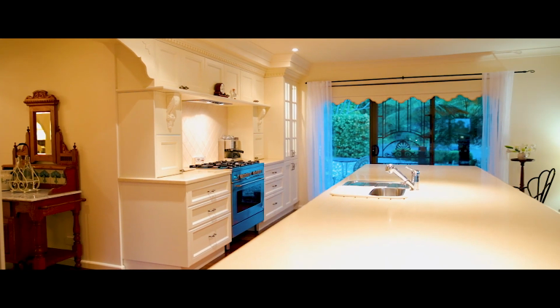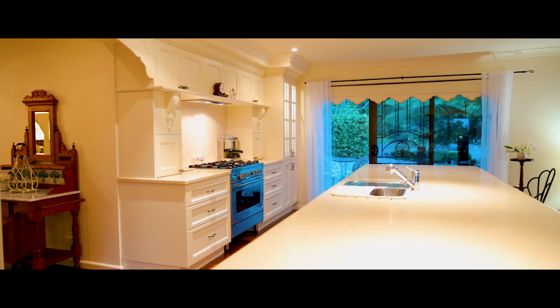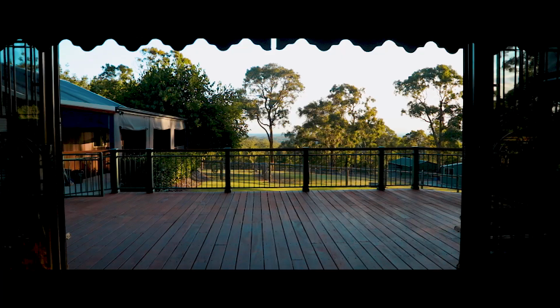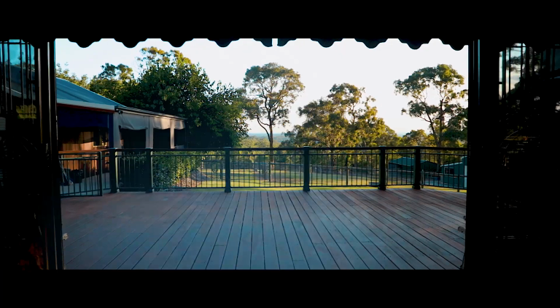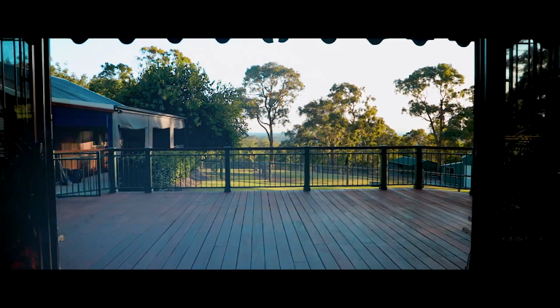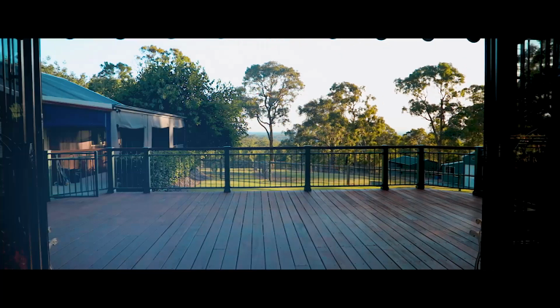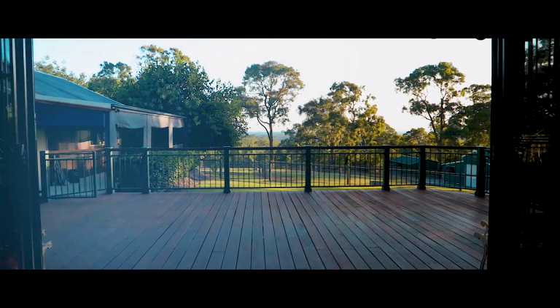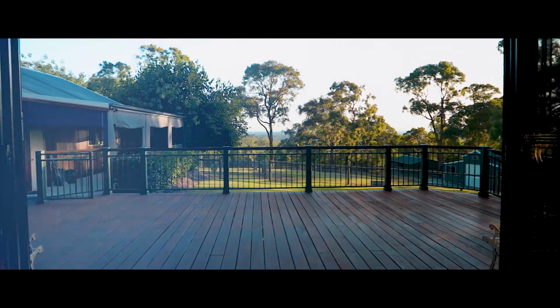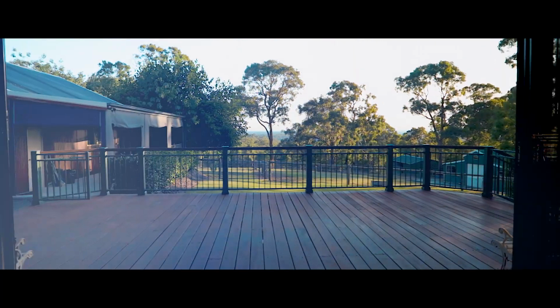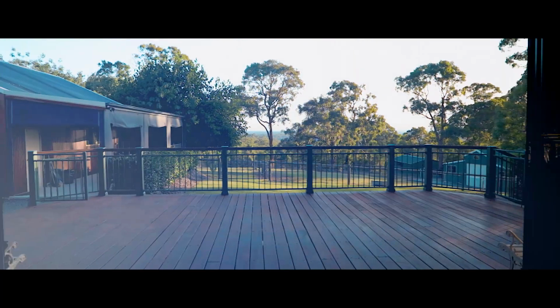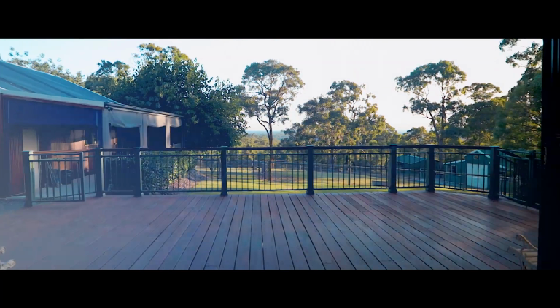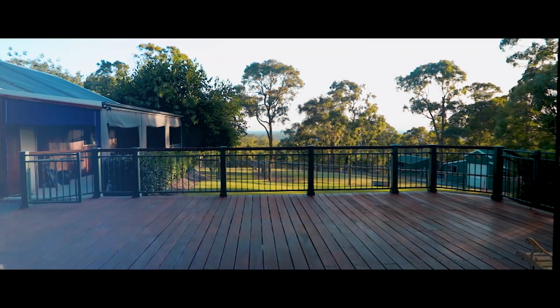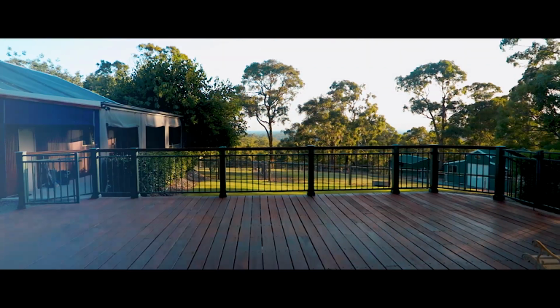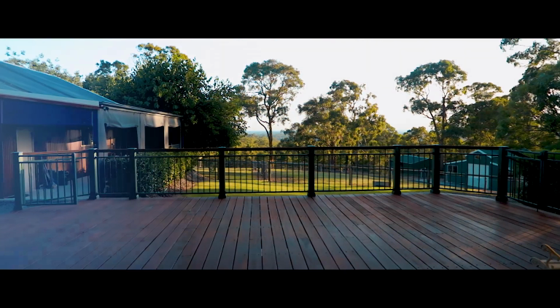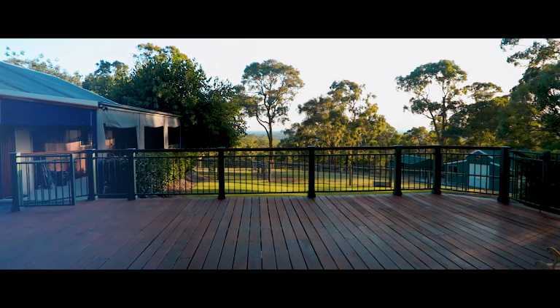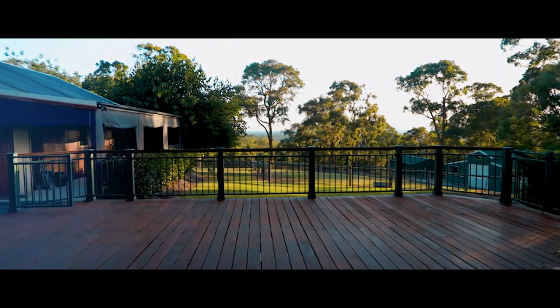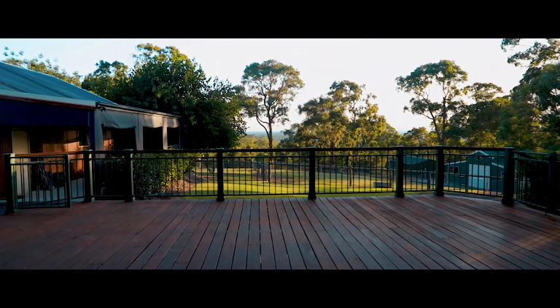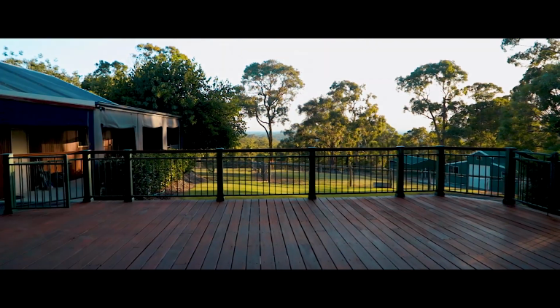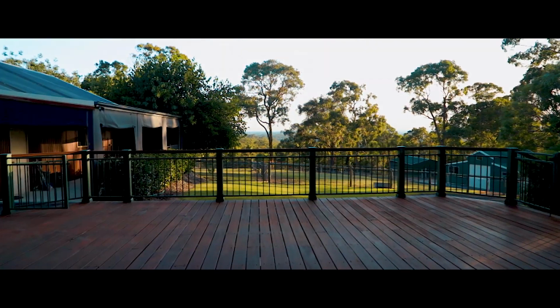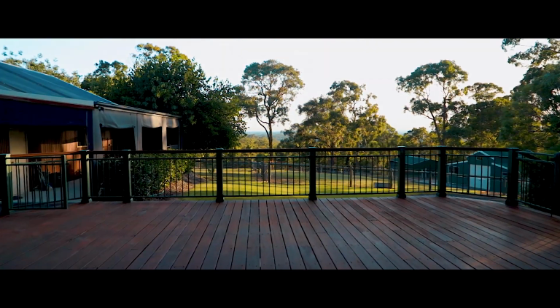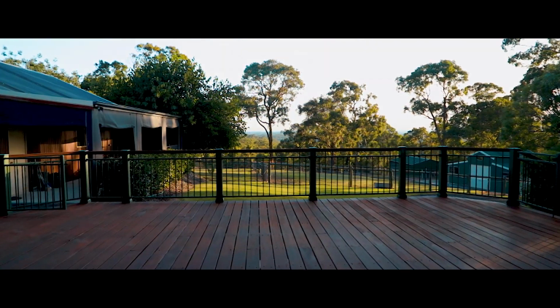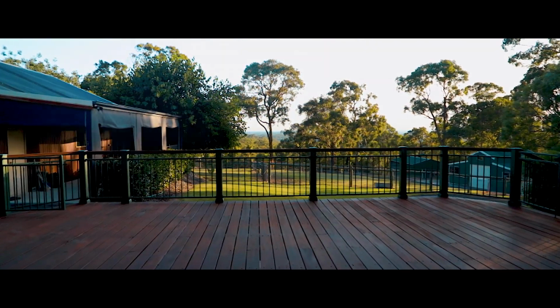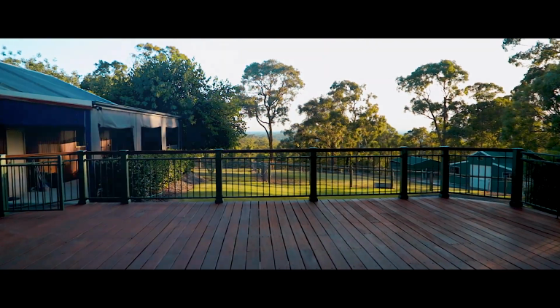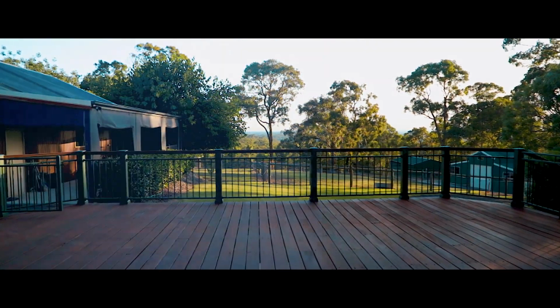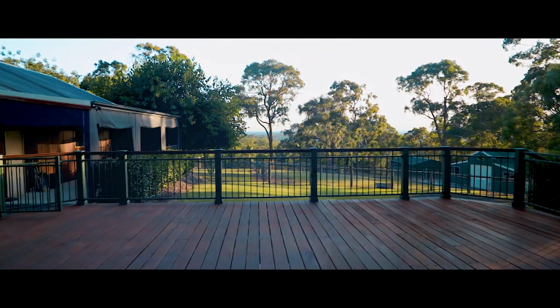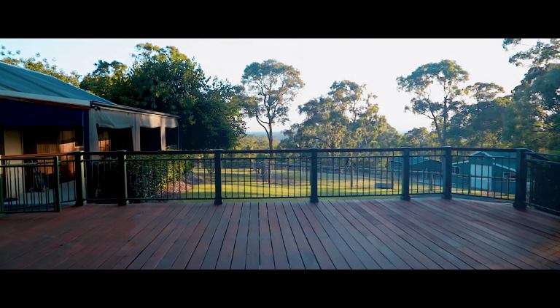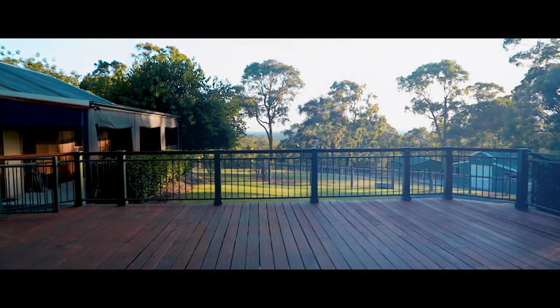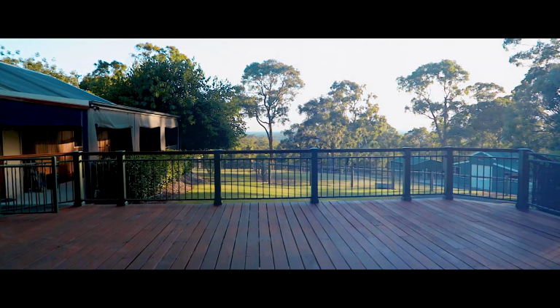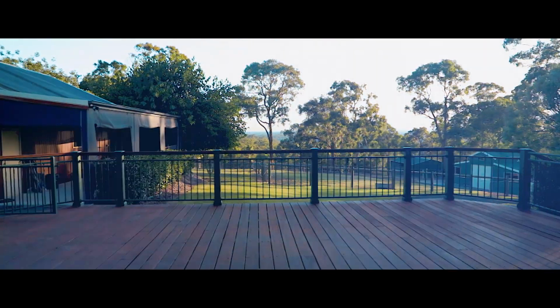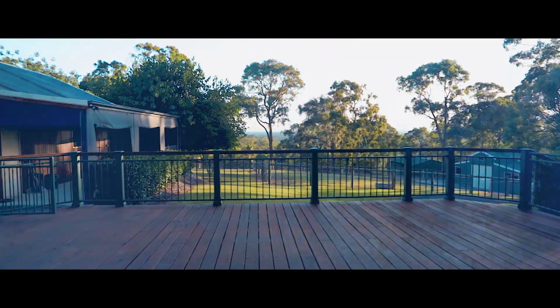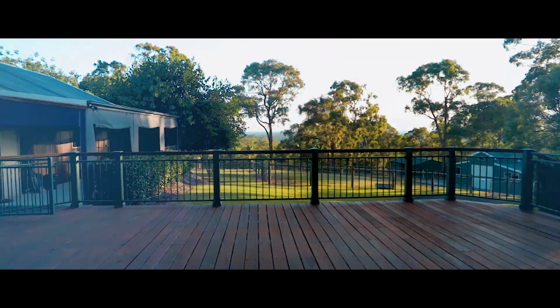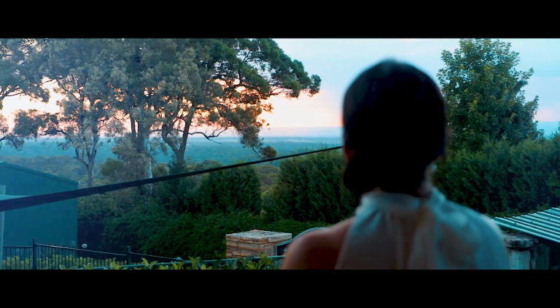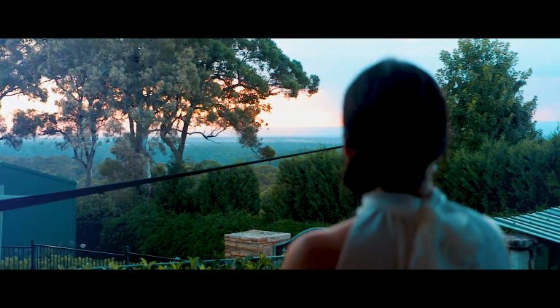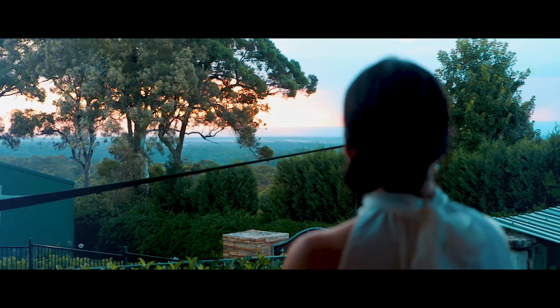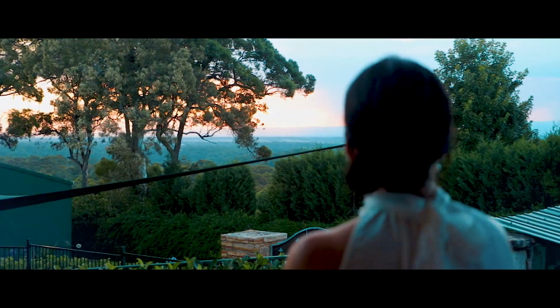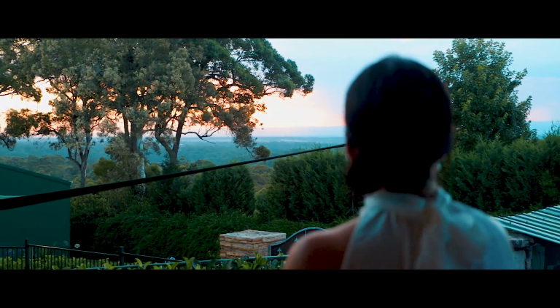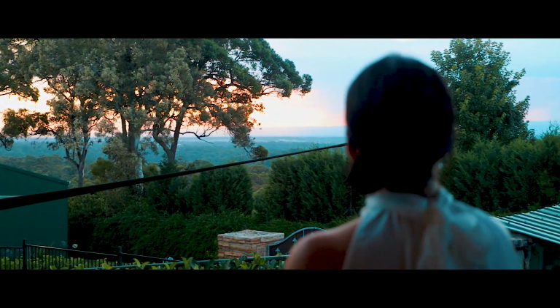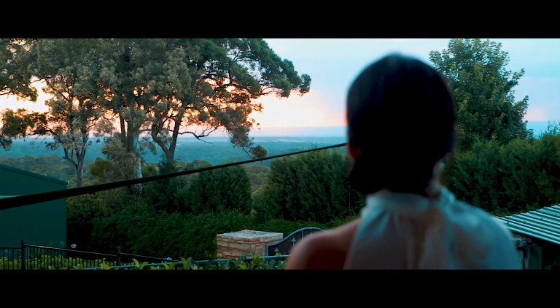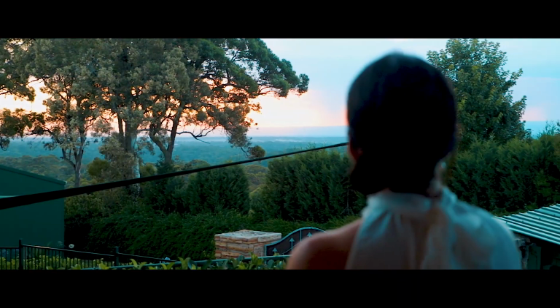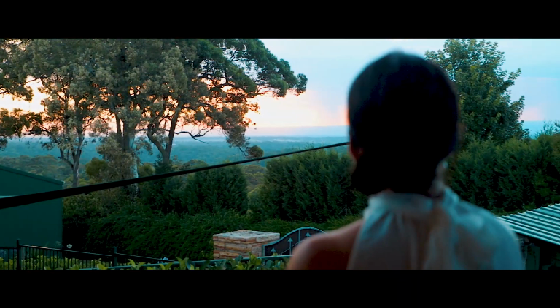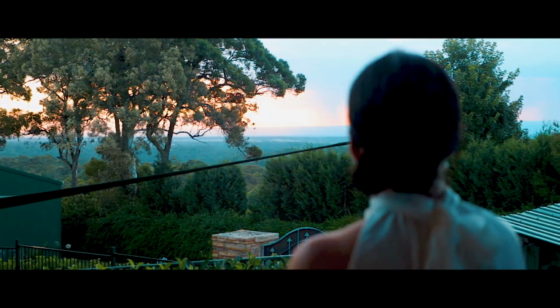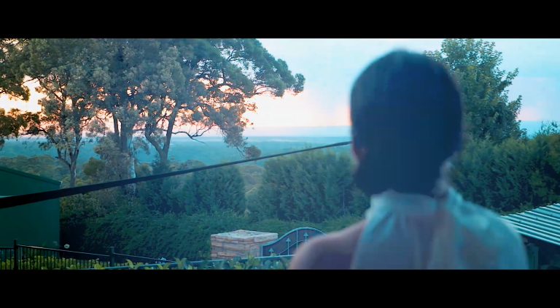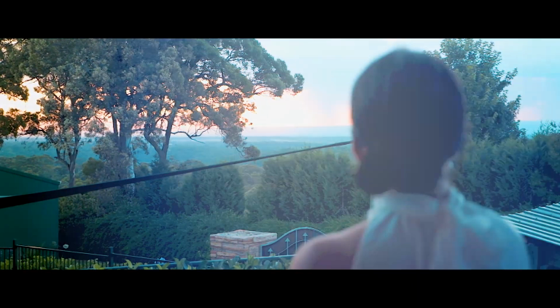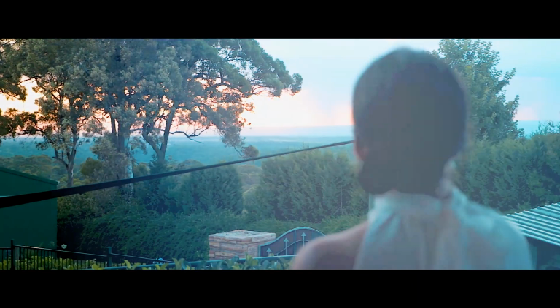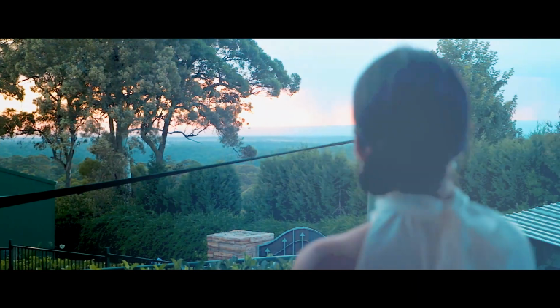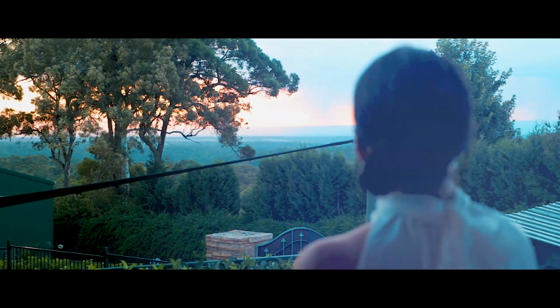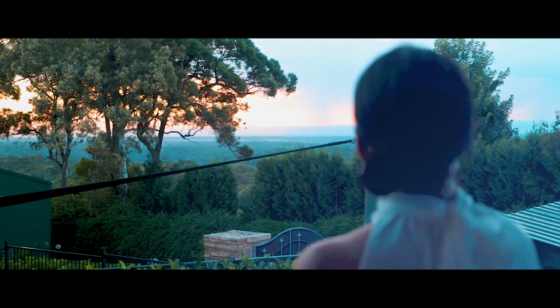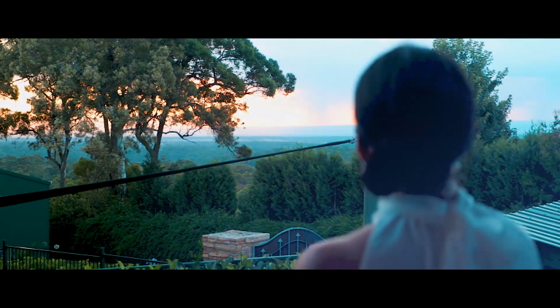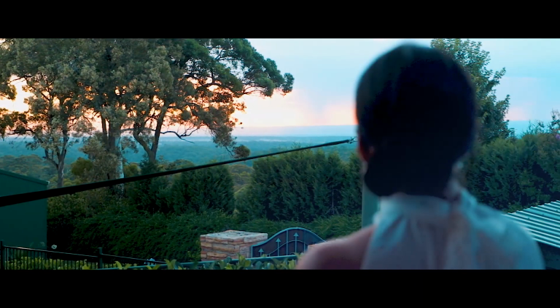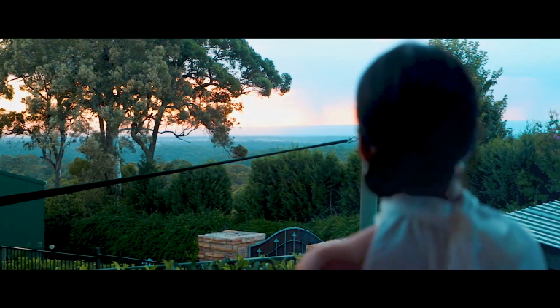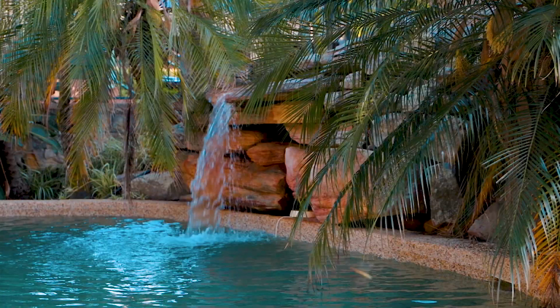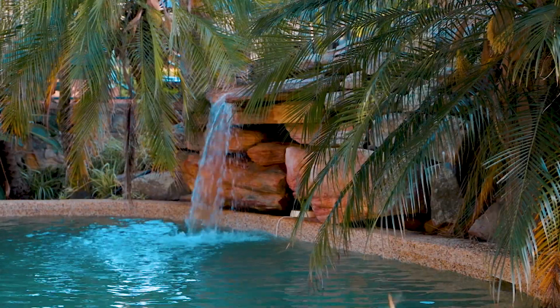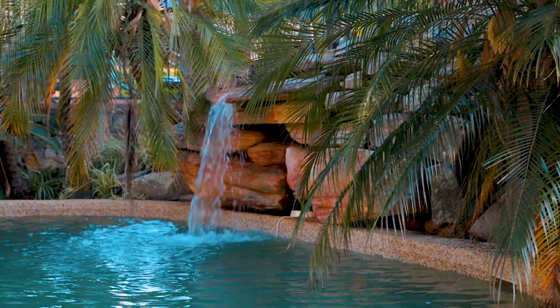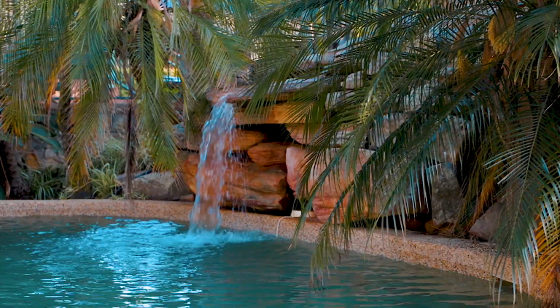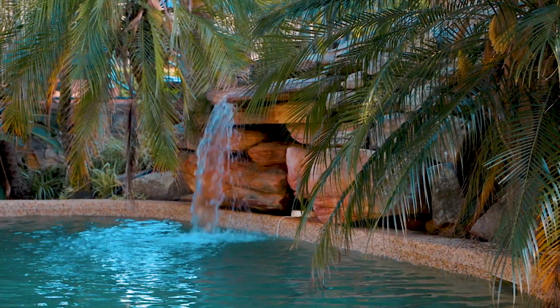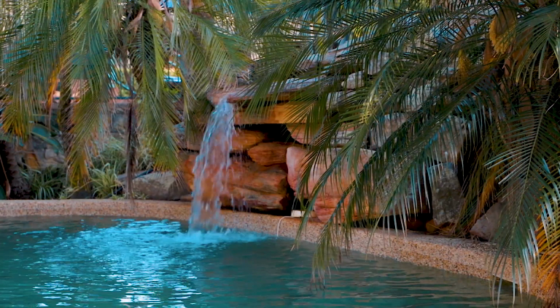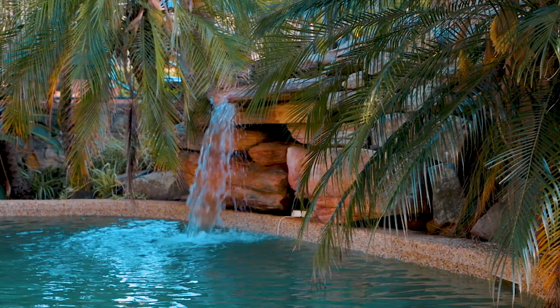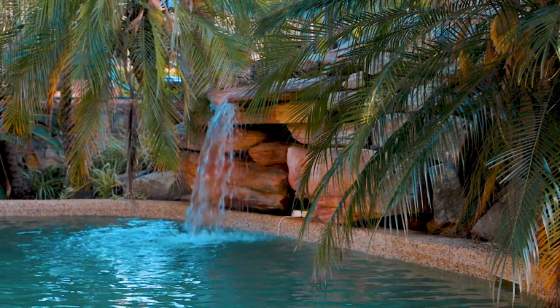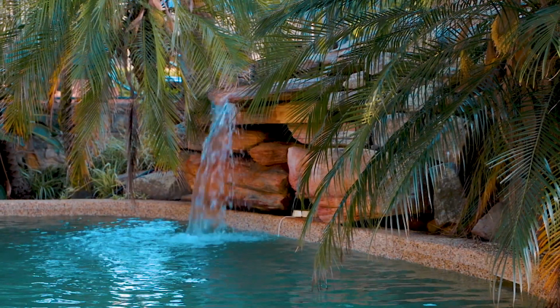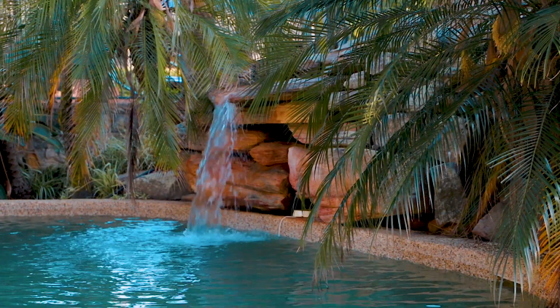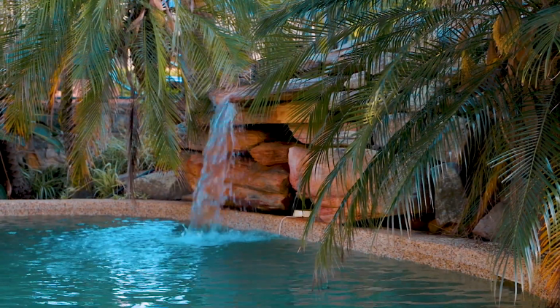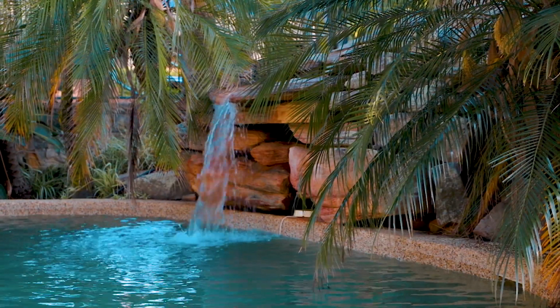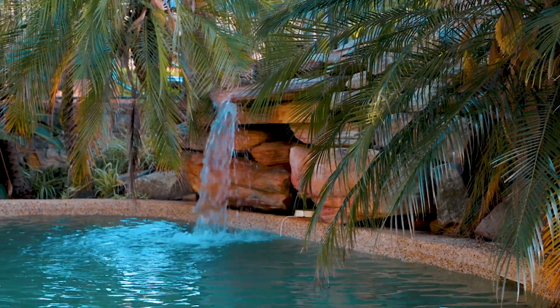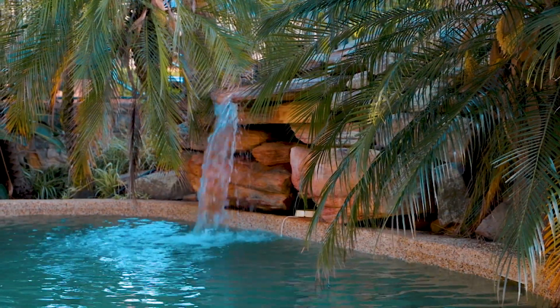The wrap-around veranda is built to face the dazzling Blue Mountain views and resort-style pool with sandstone water feature.